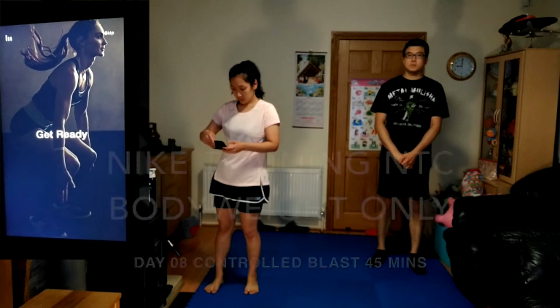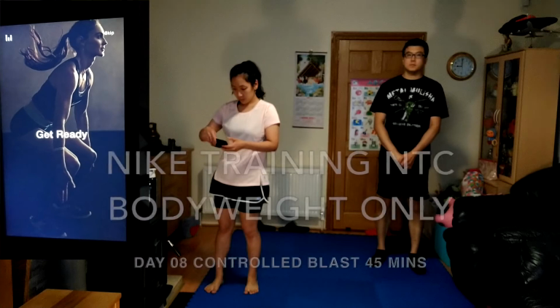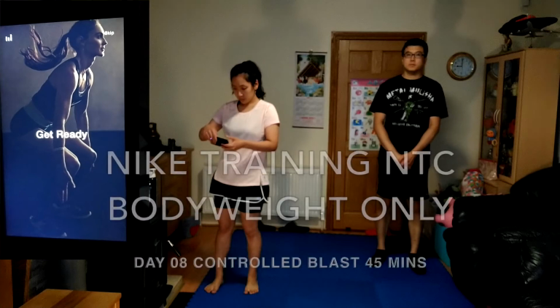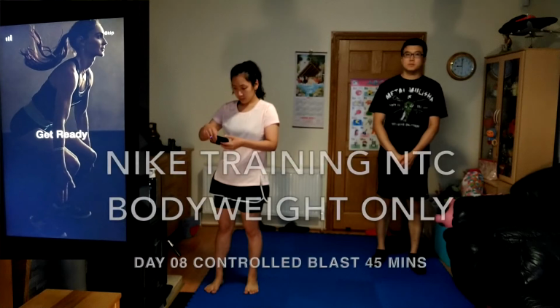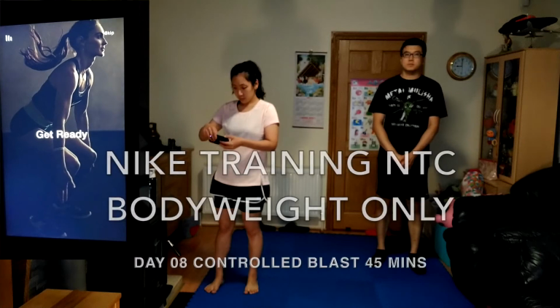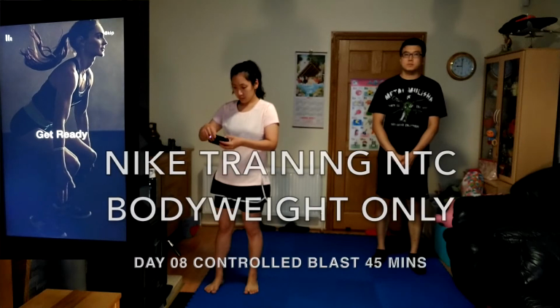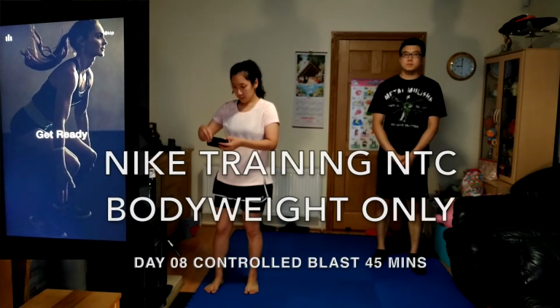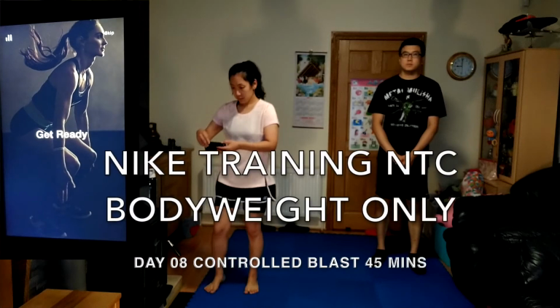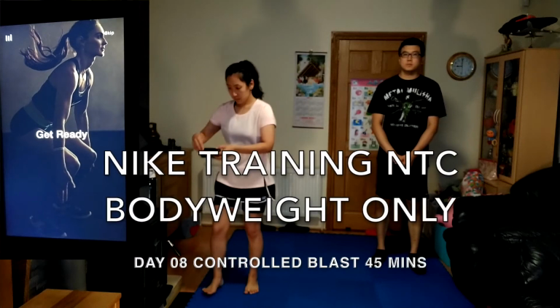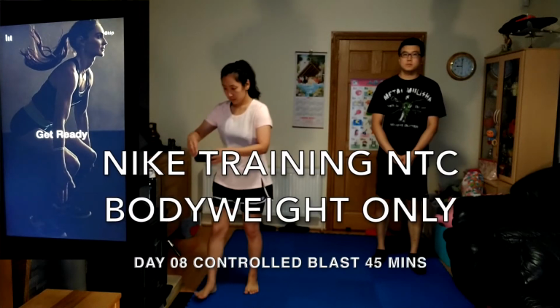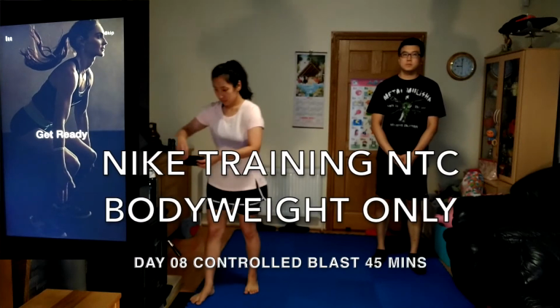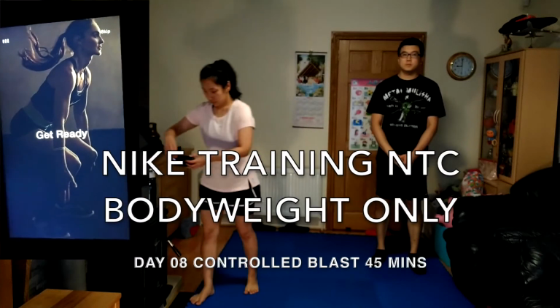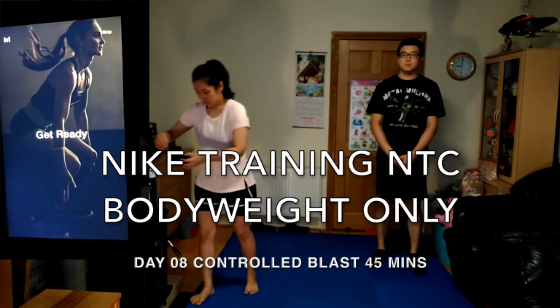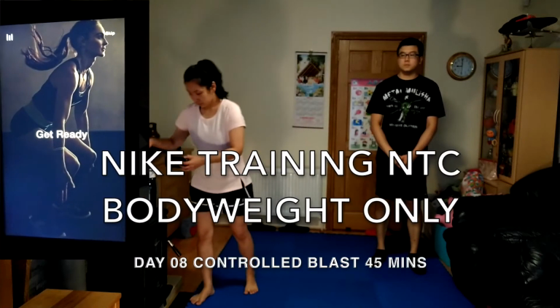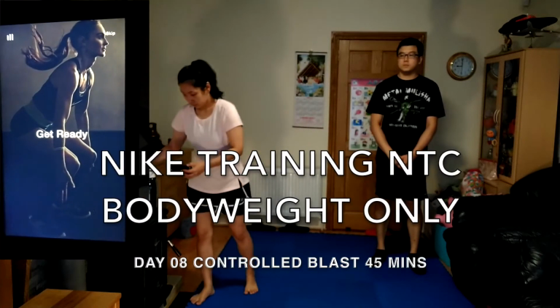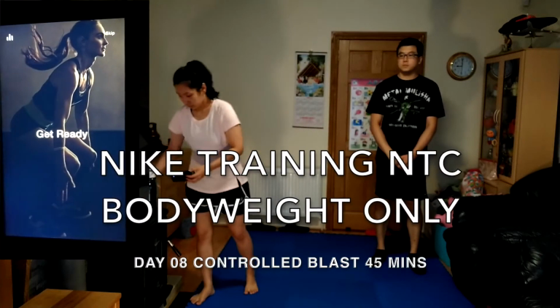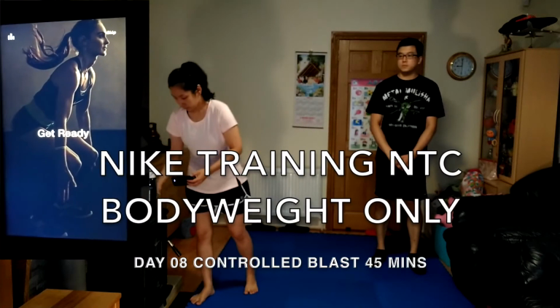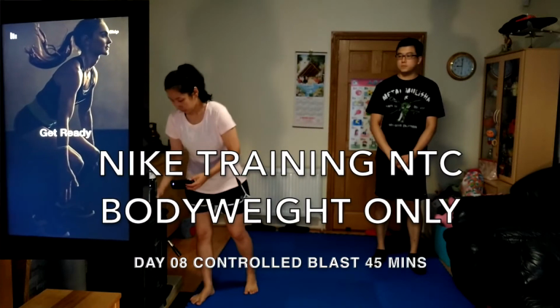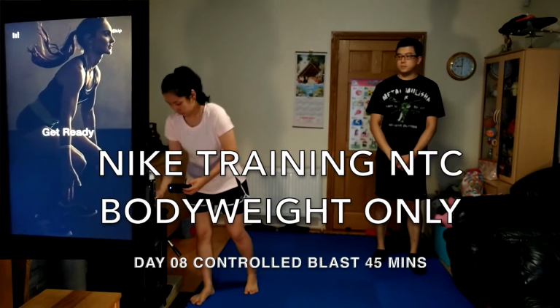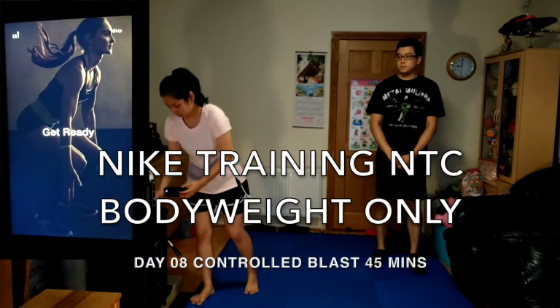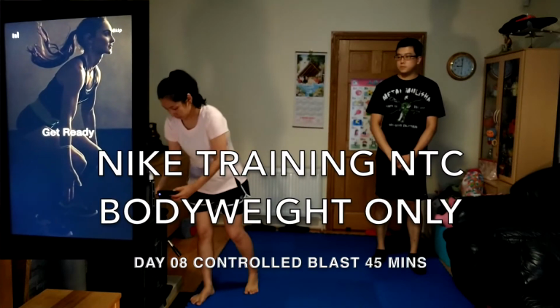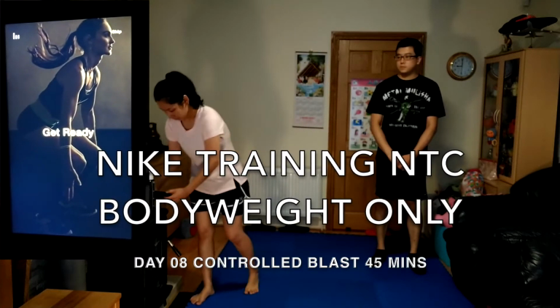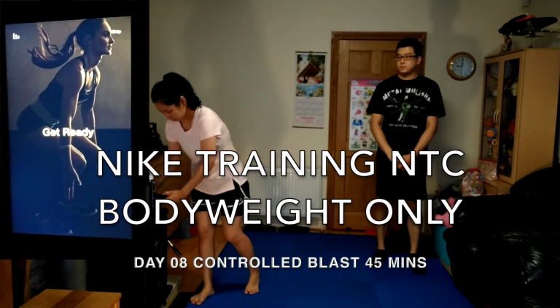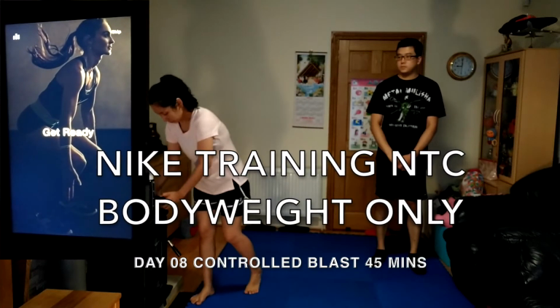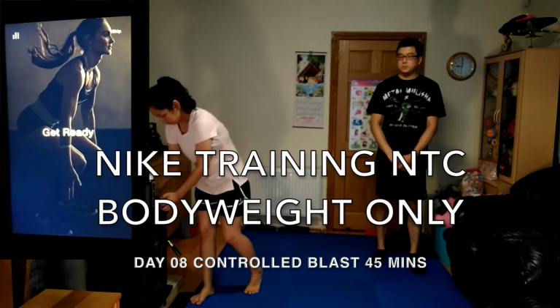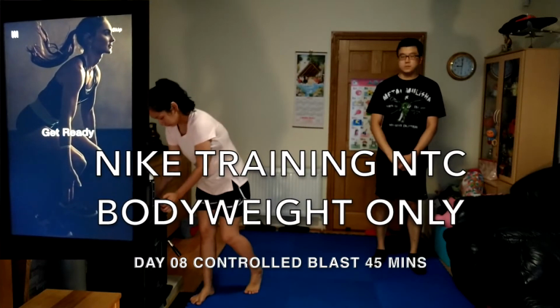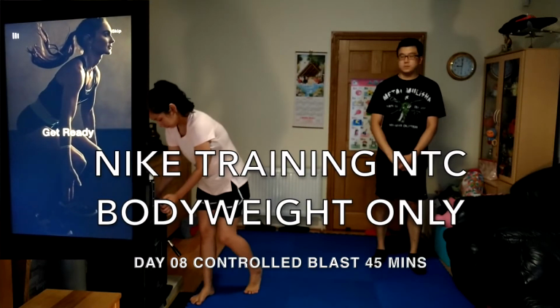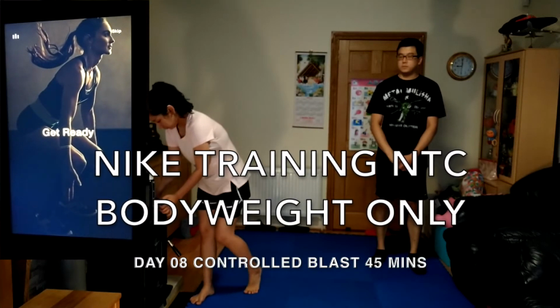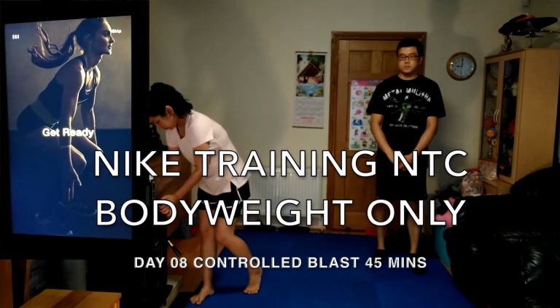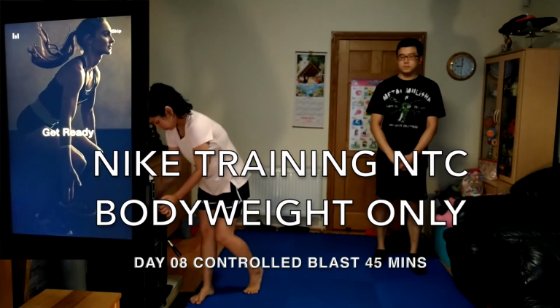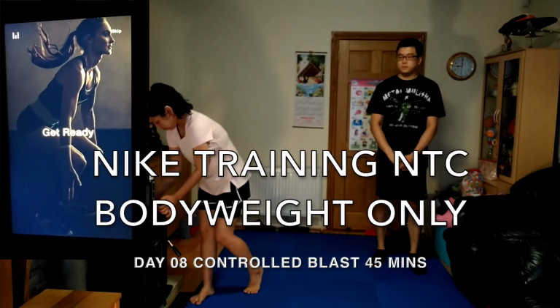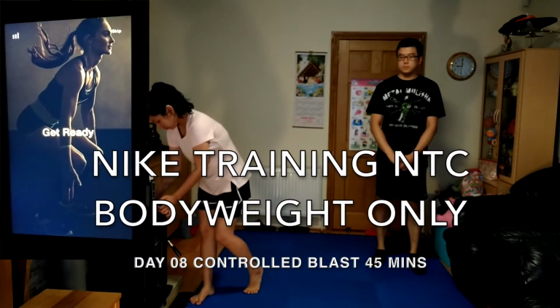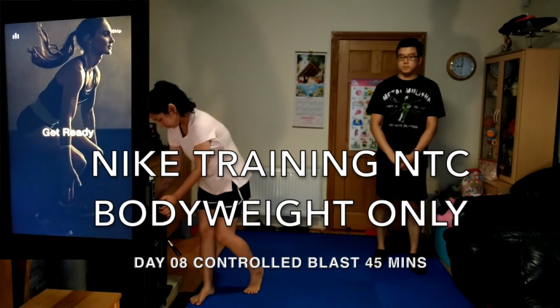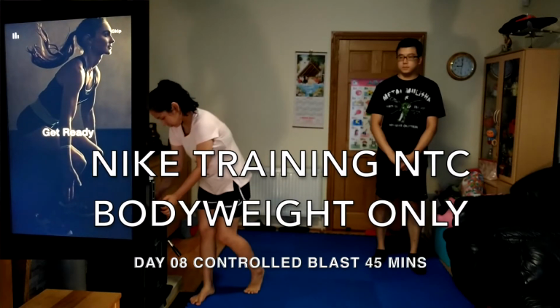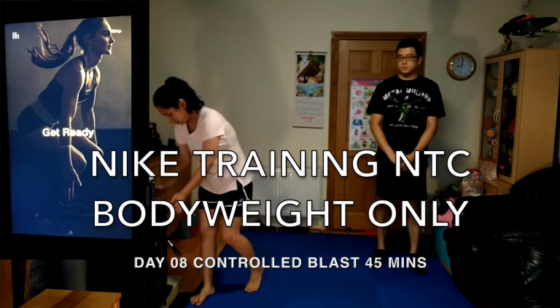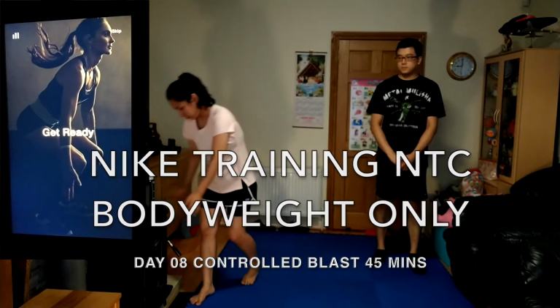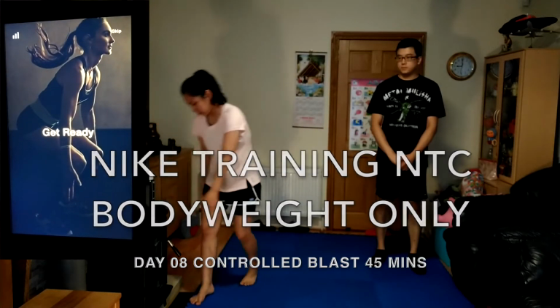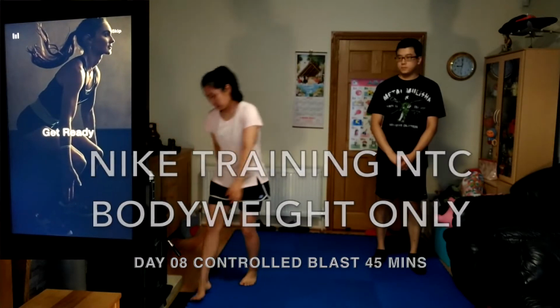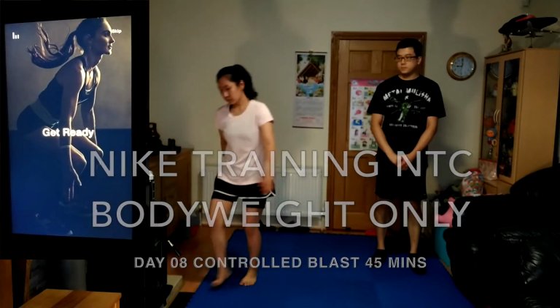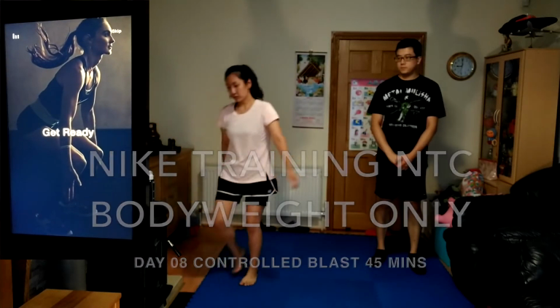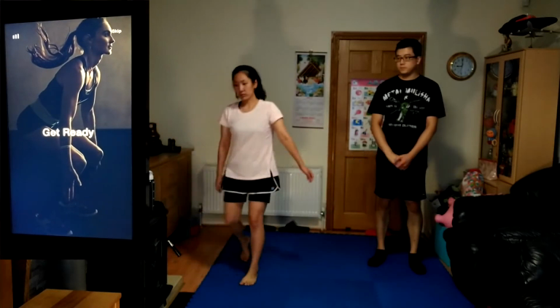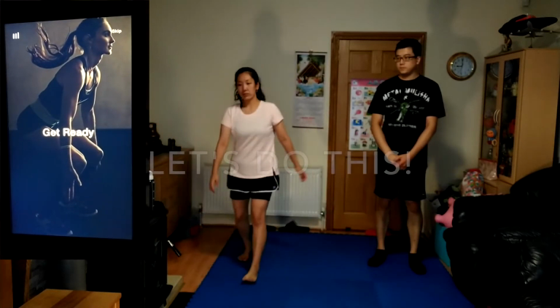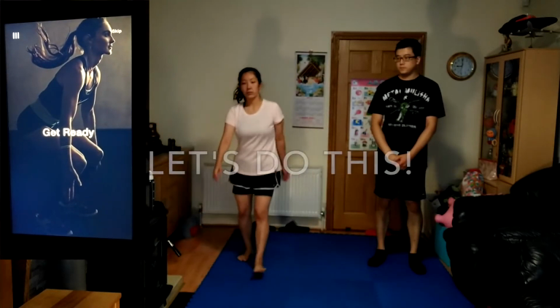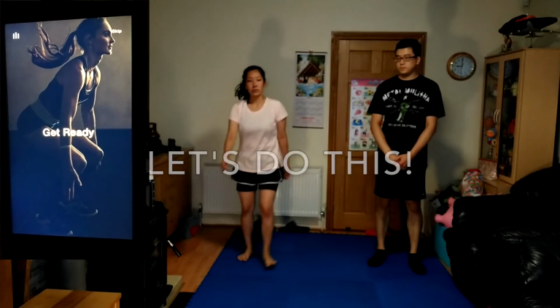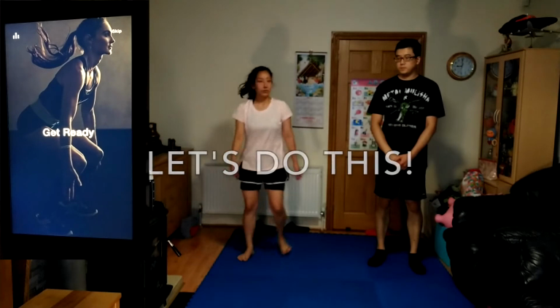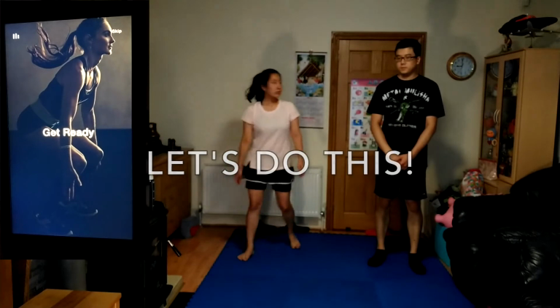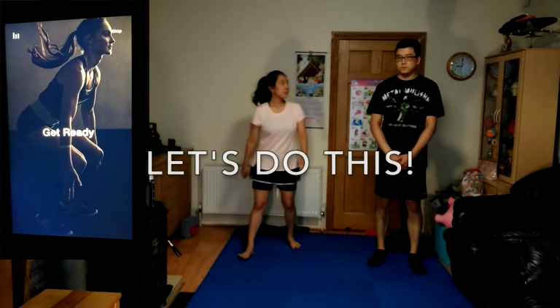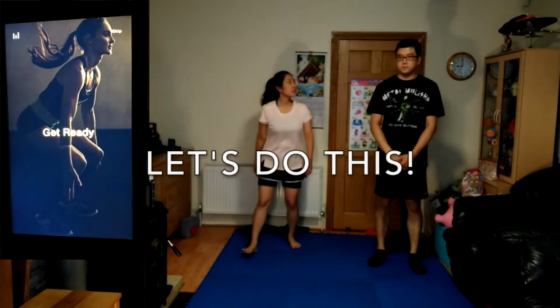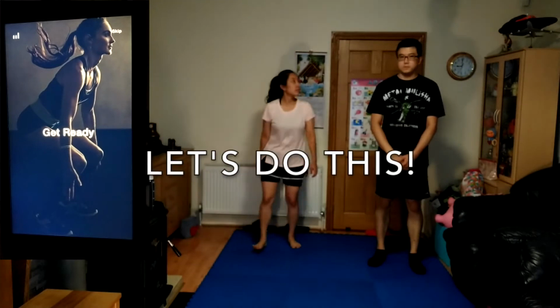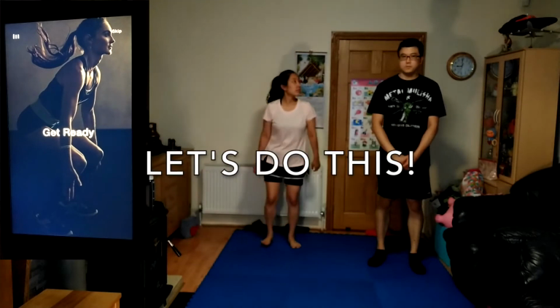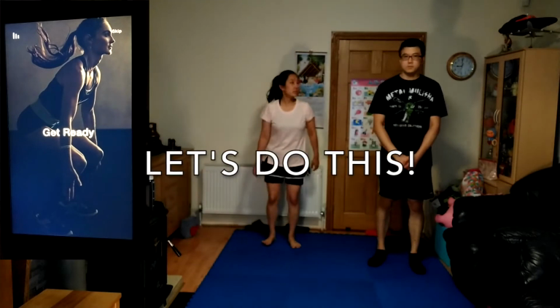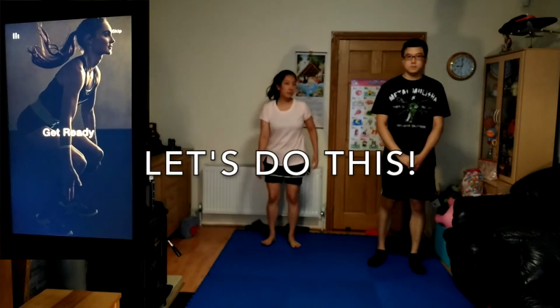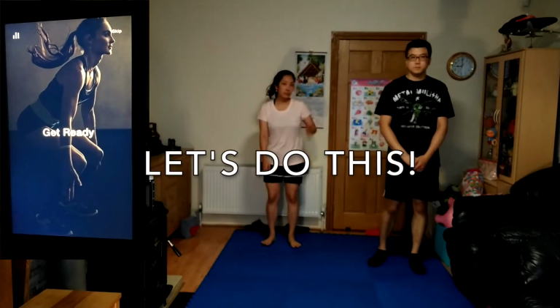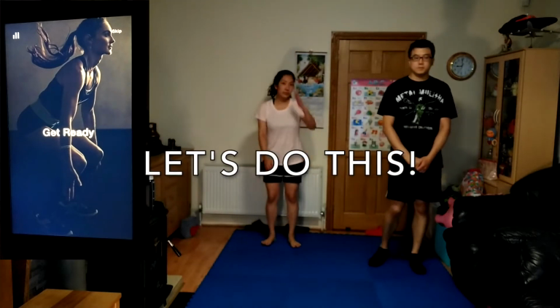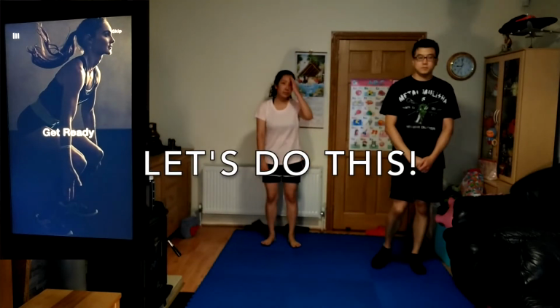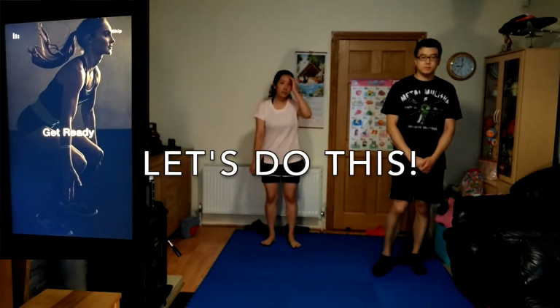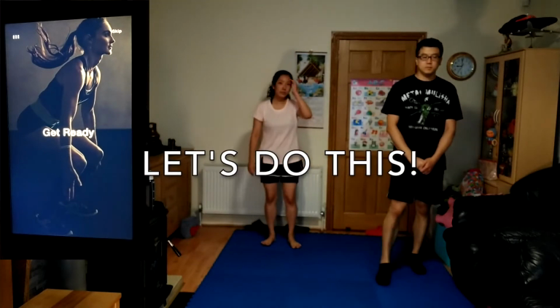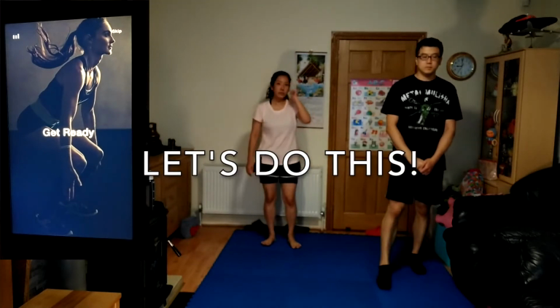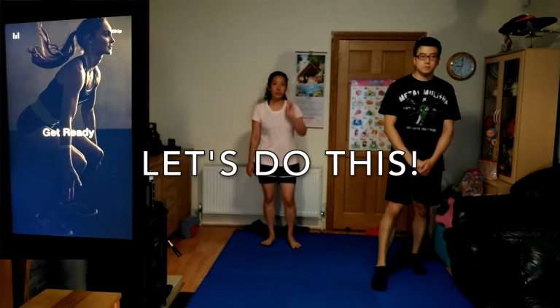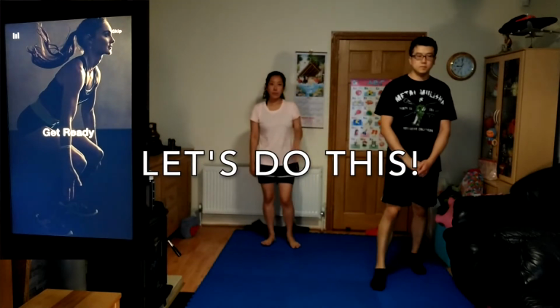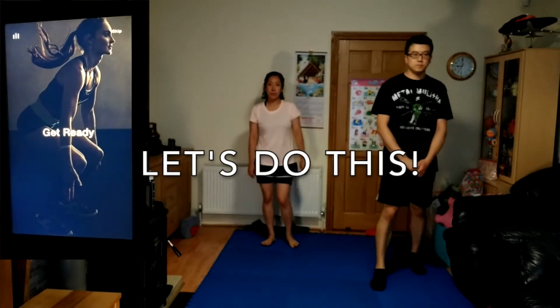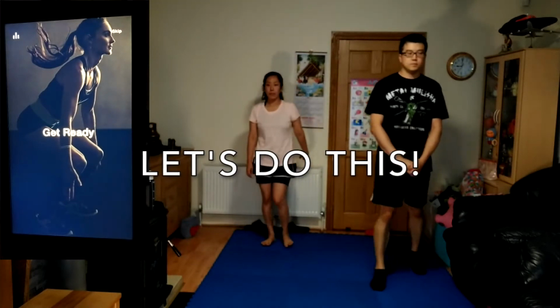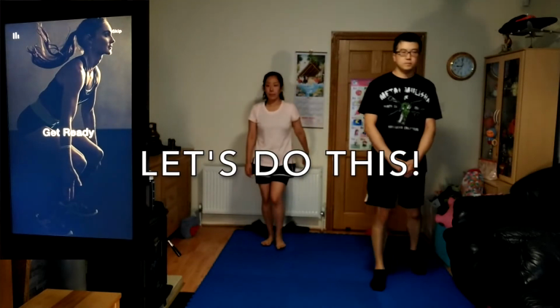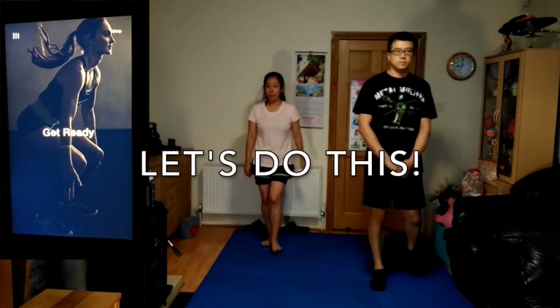Turn up the intensity to push your endurance with bodyweight drills. Keep excellent form in mind and get ready for a great workout.